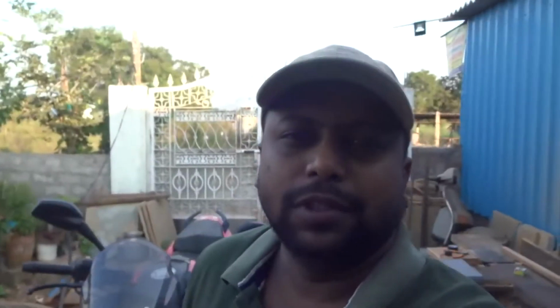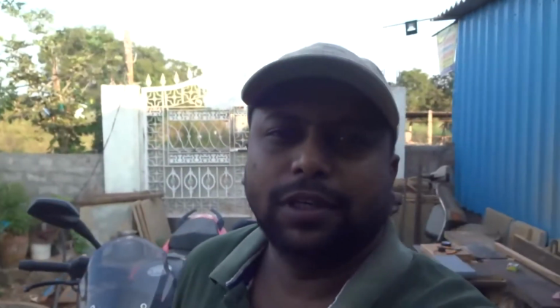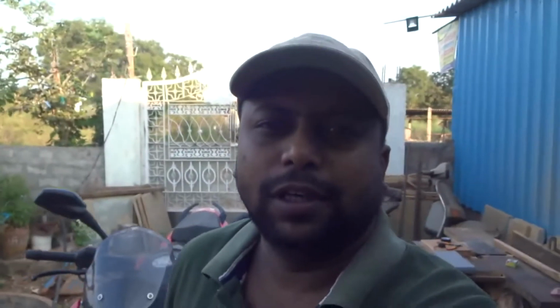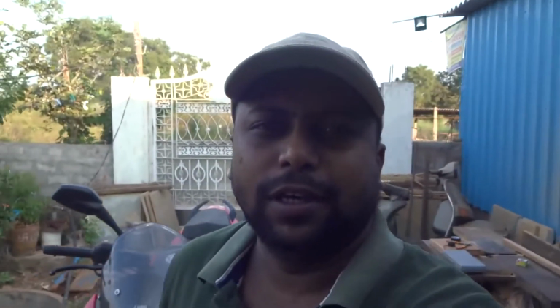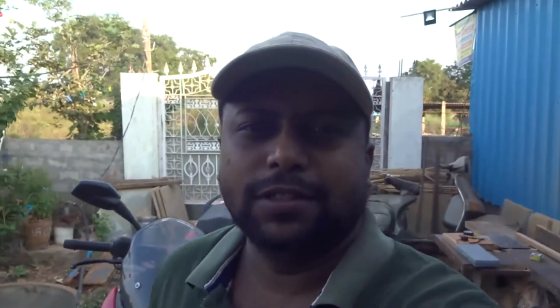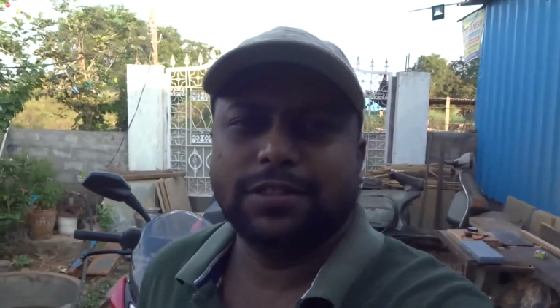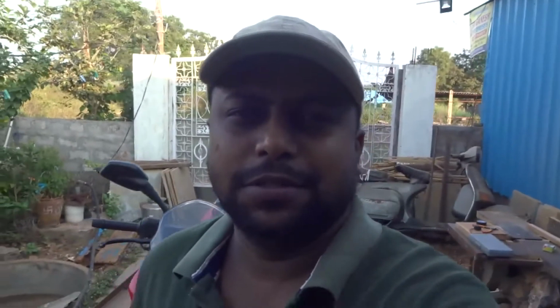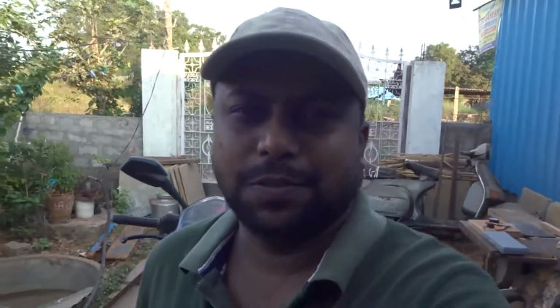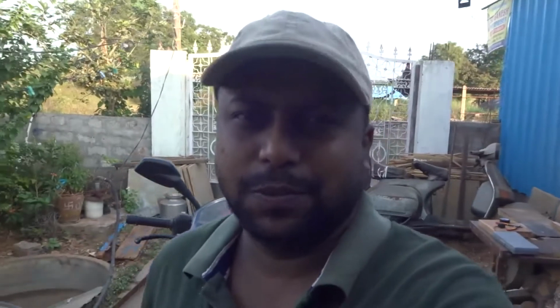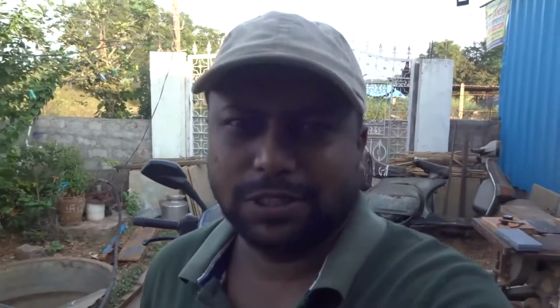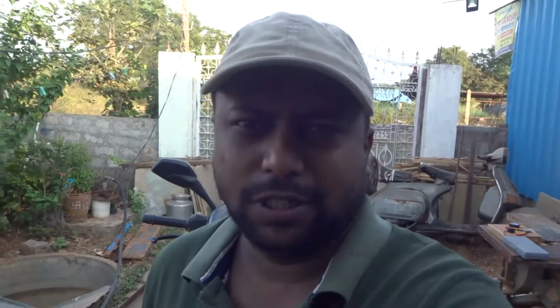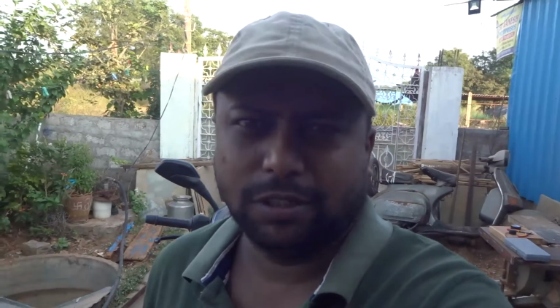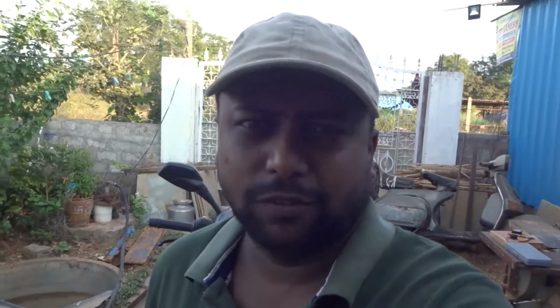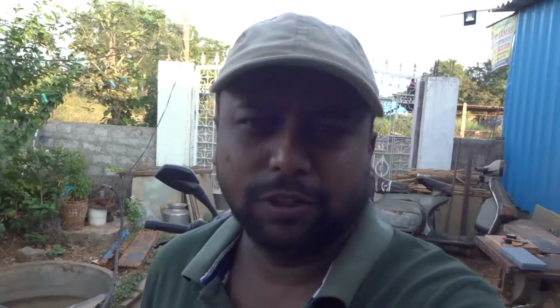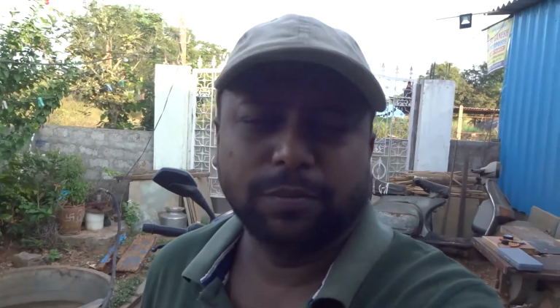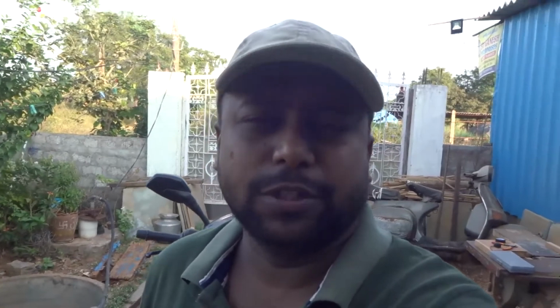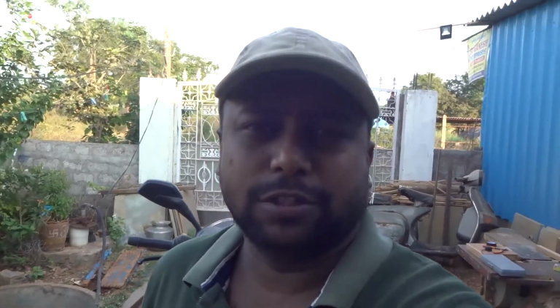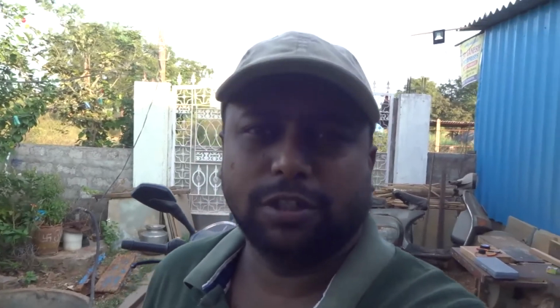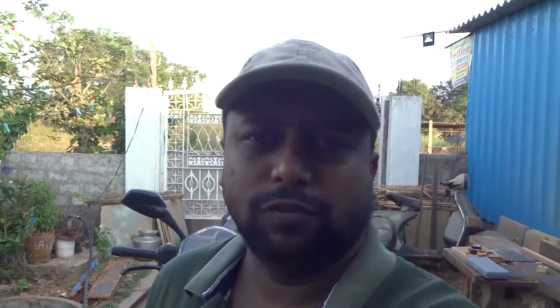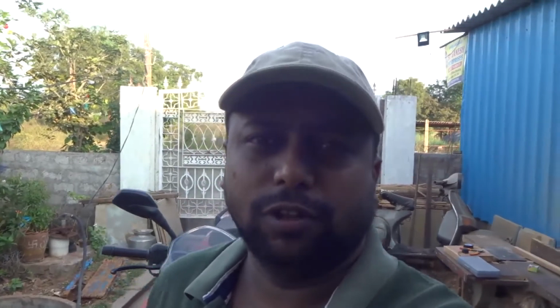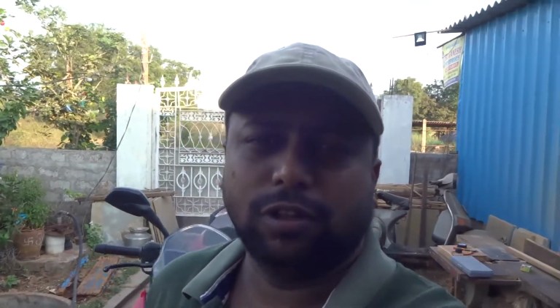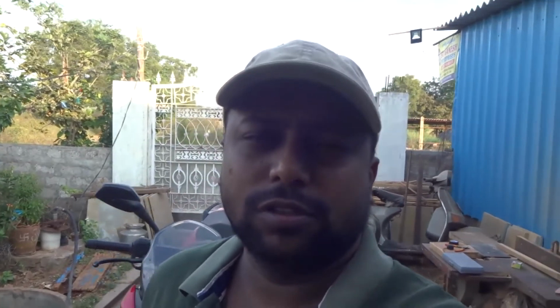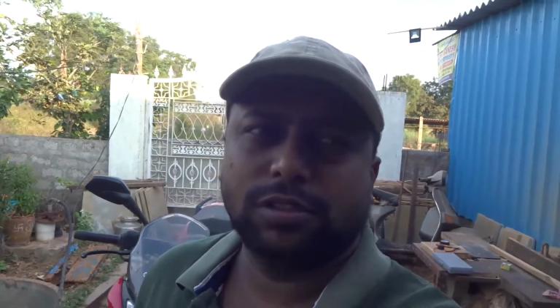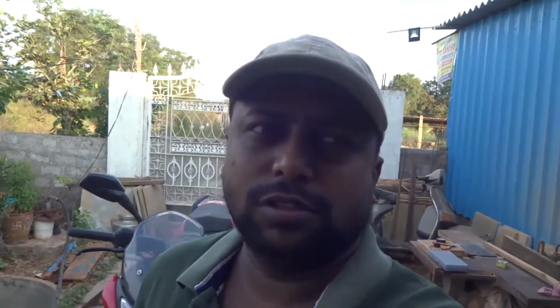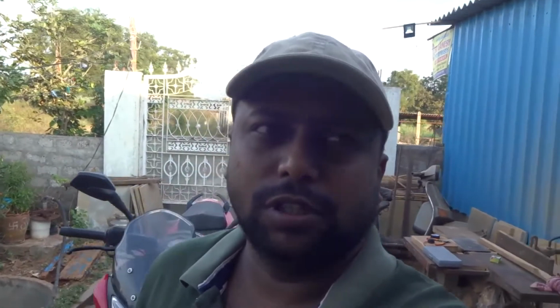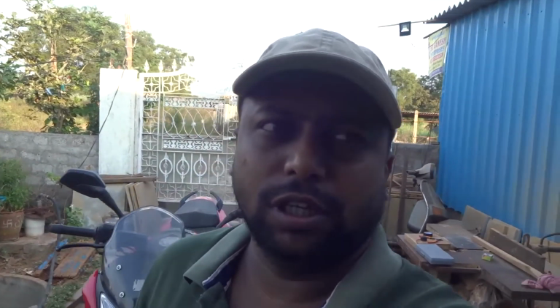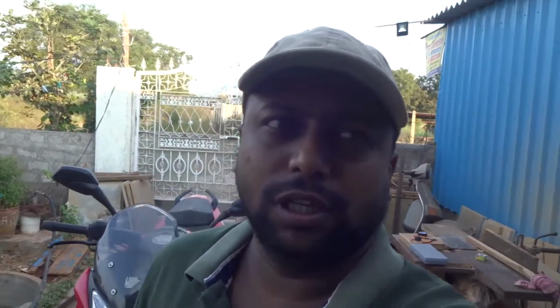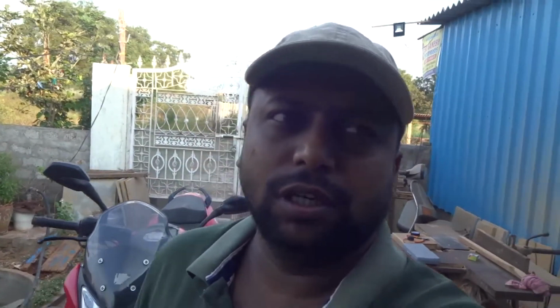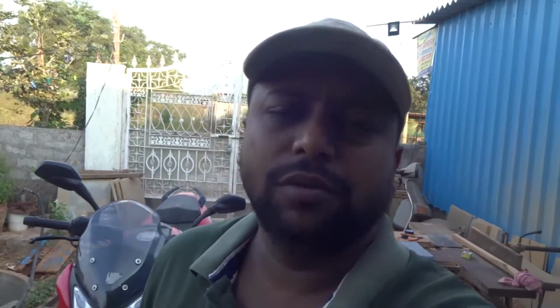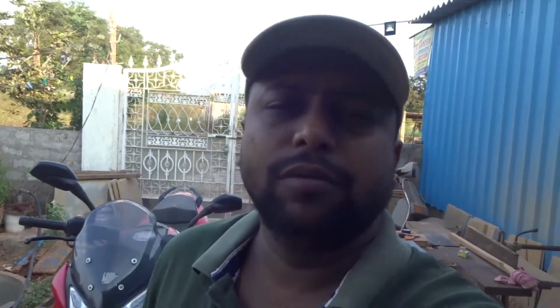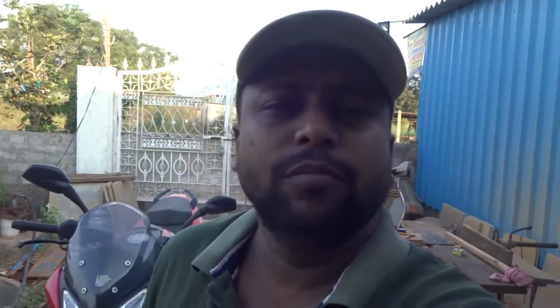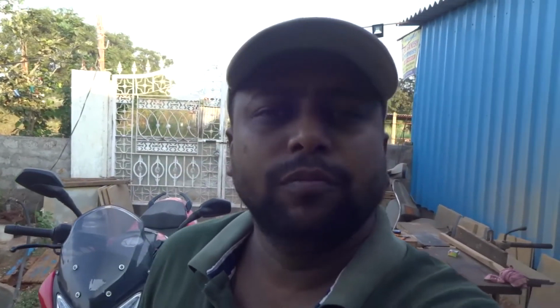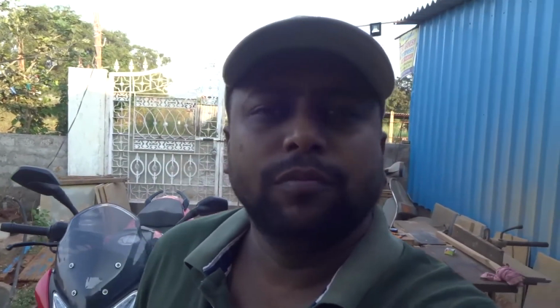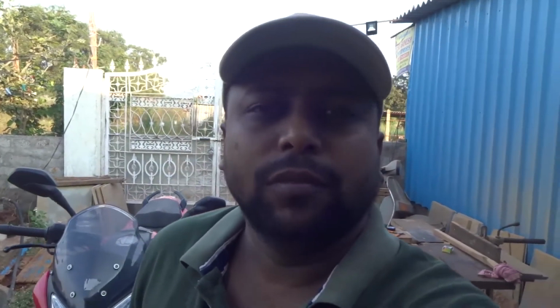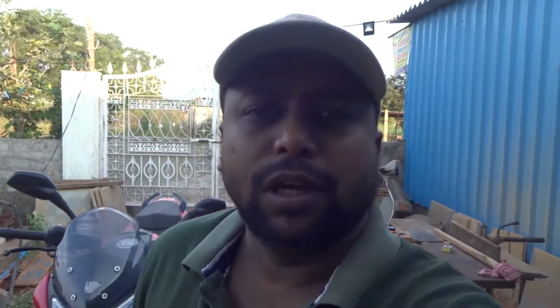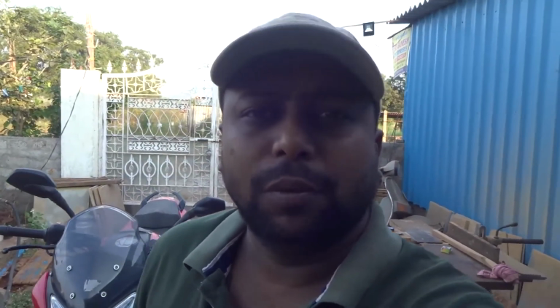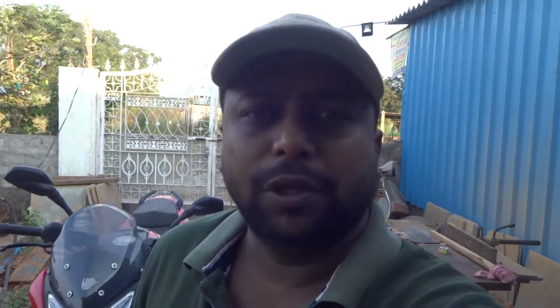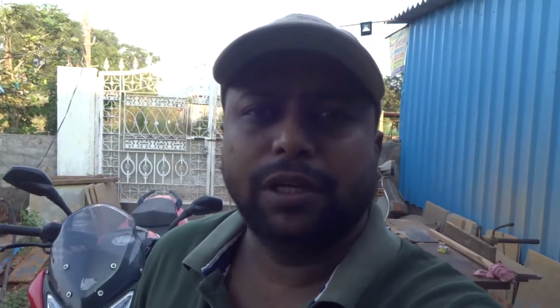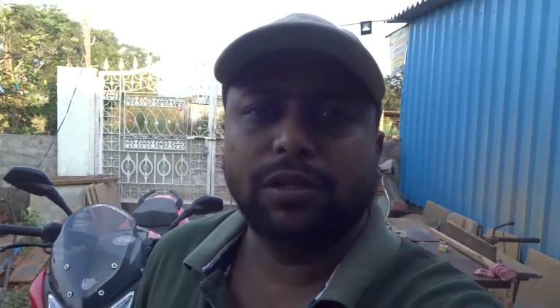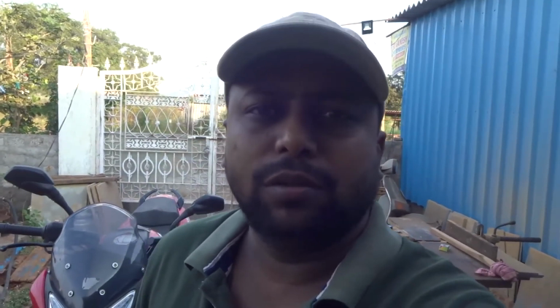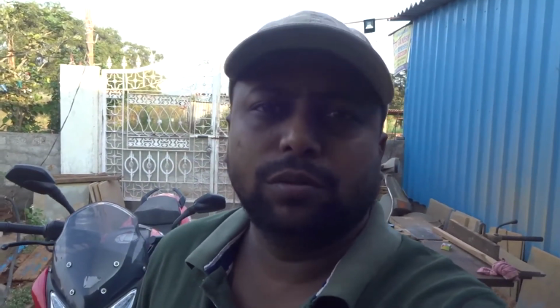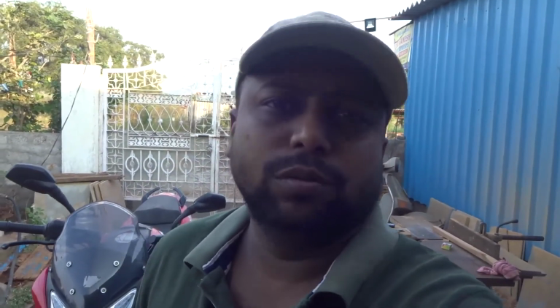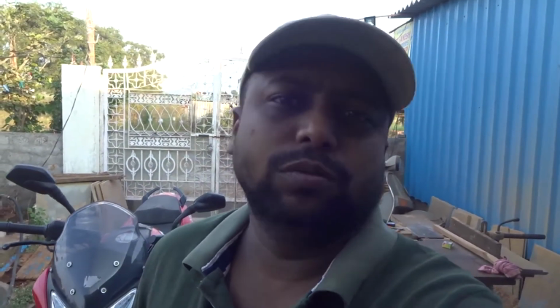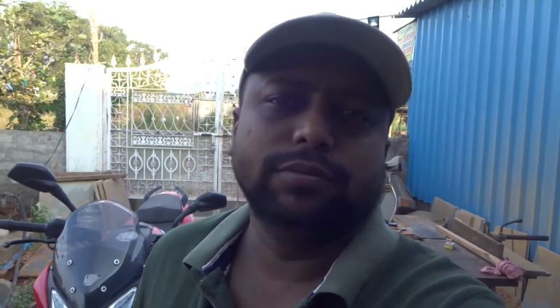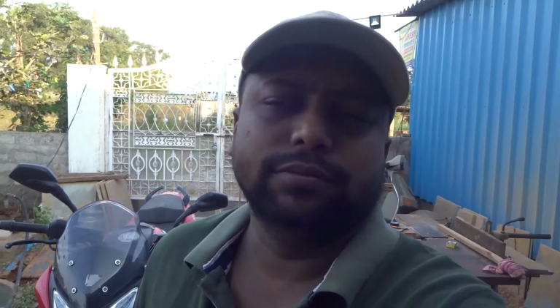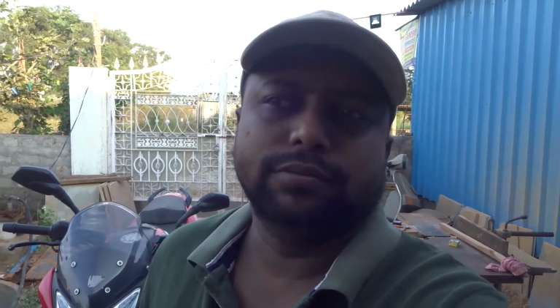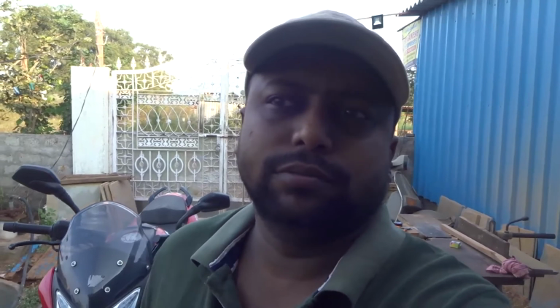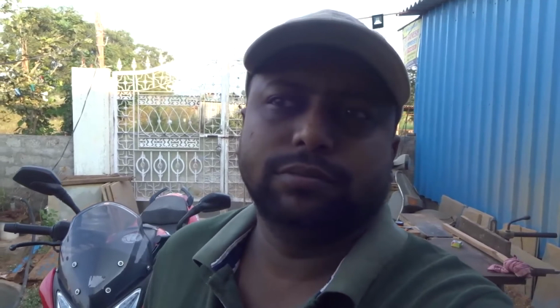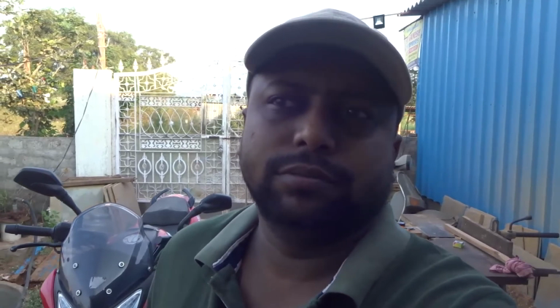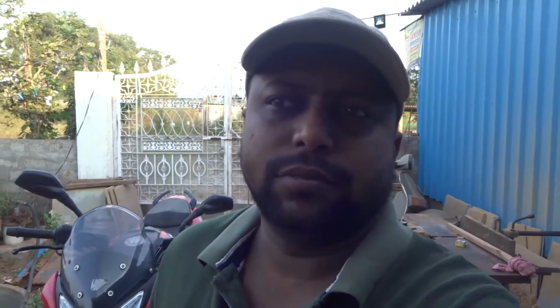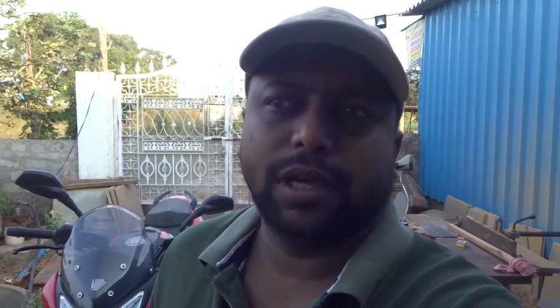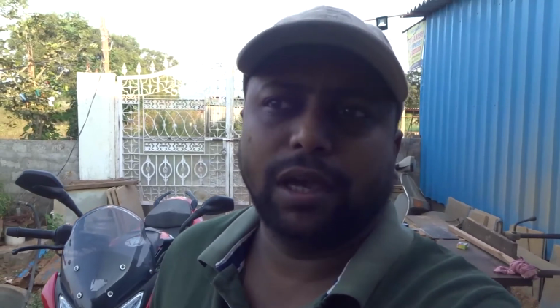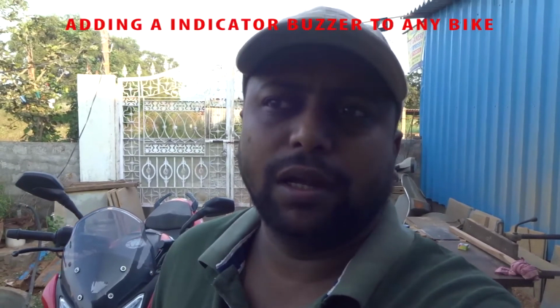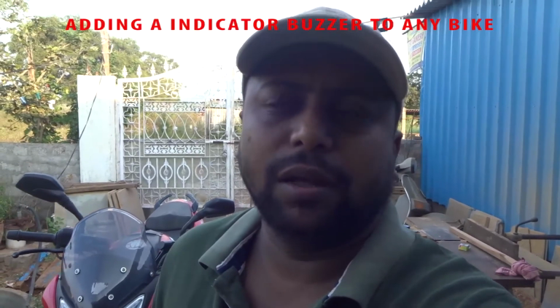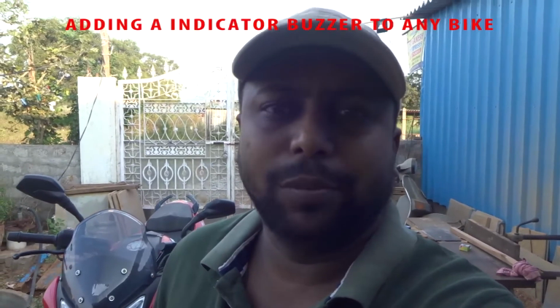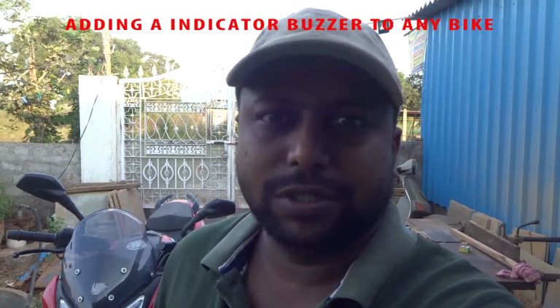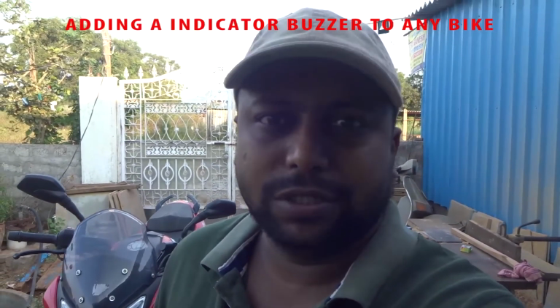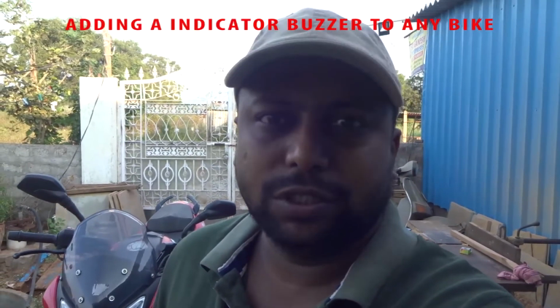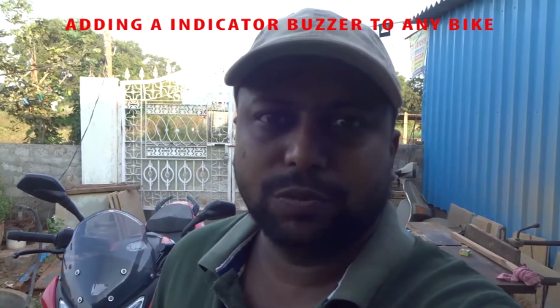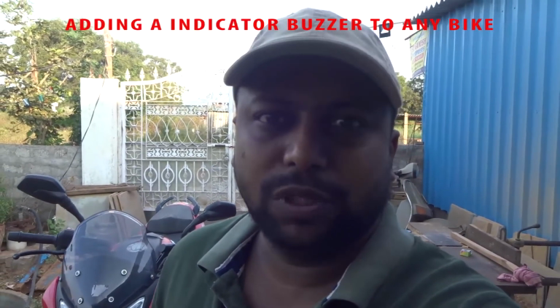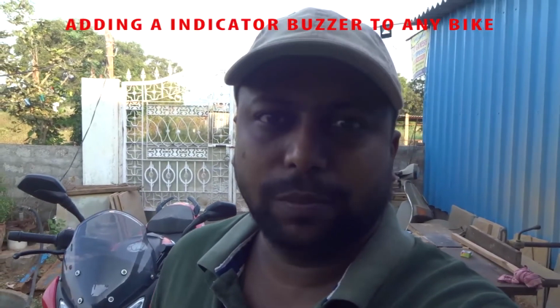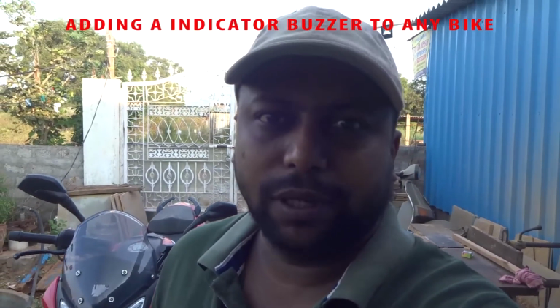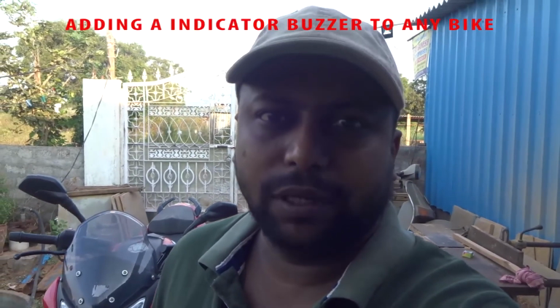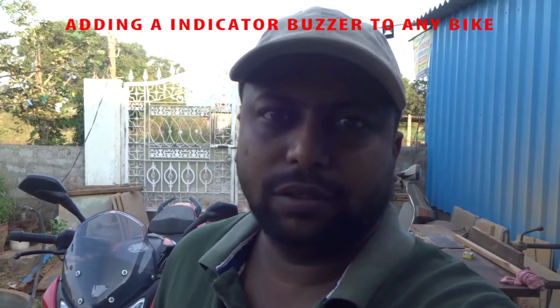Hey guys, this is Prasad from Prasad Vlogs. Today I am going to add a buzzer to my bike.